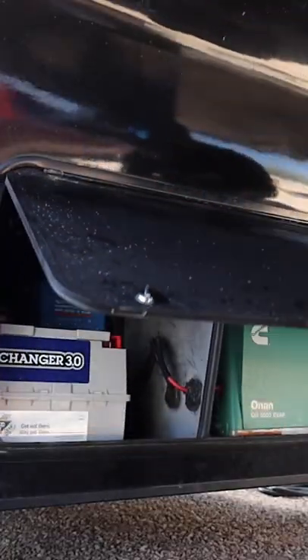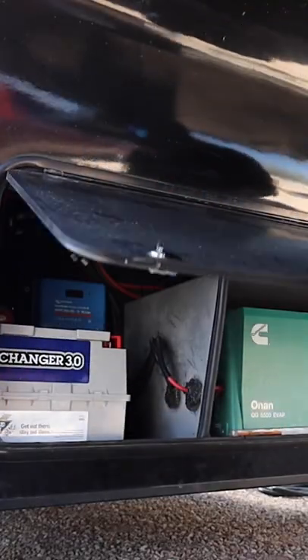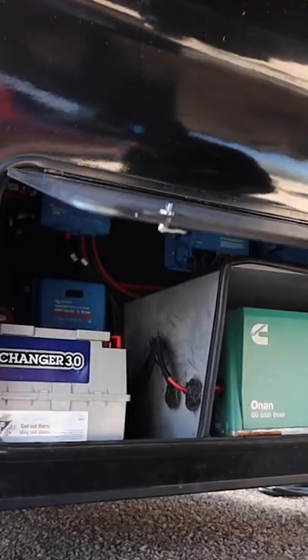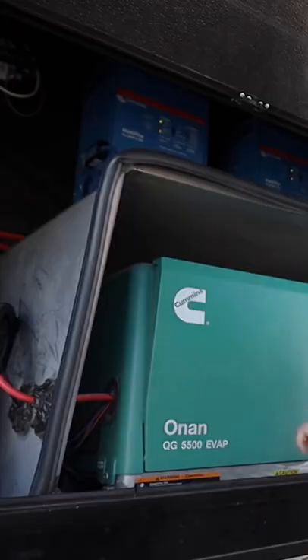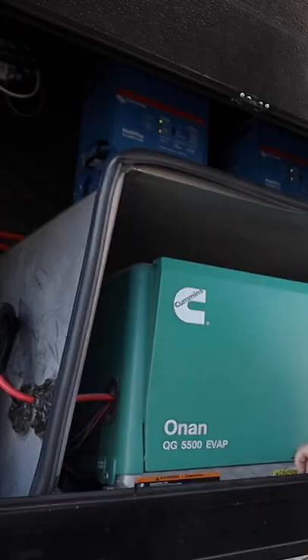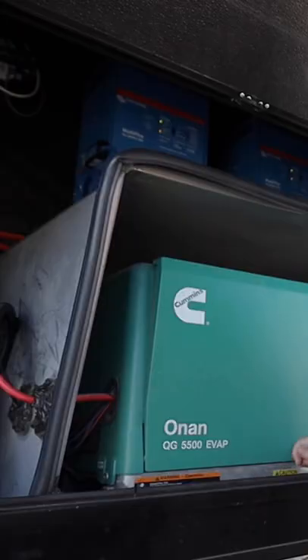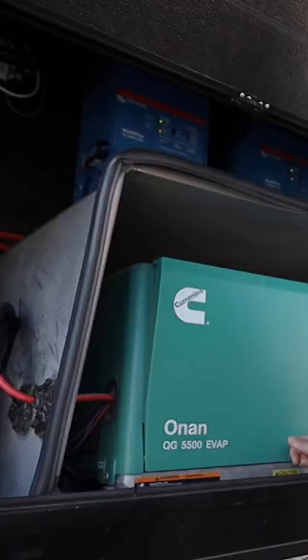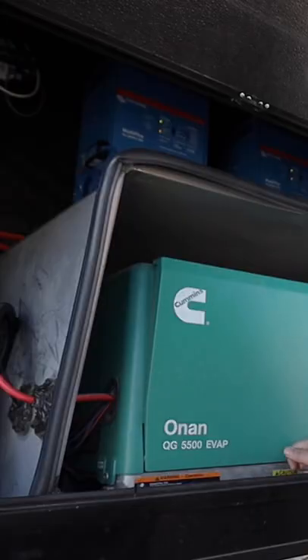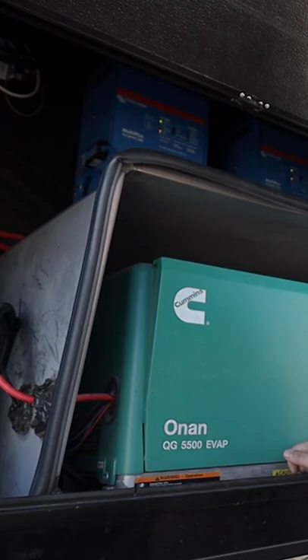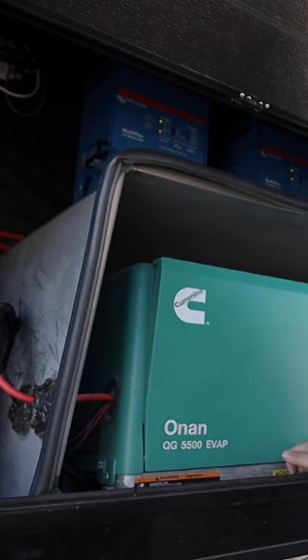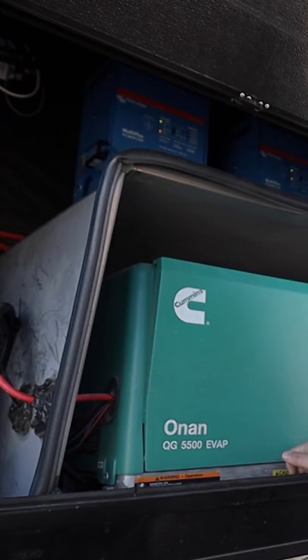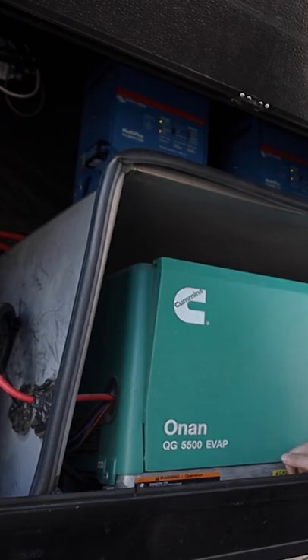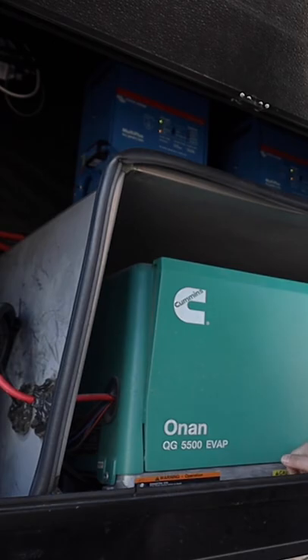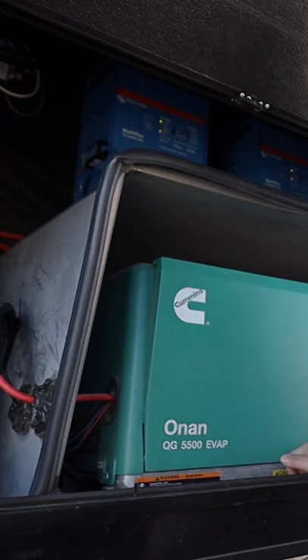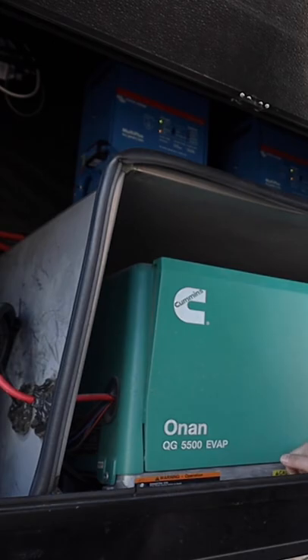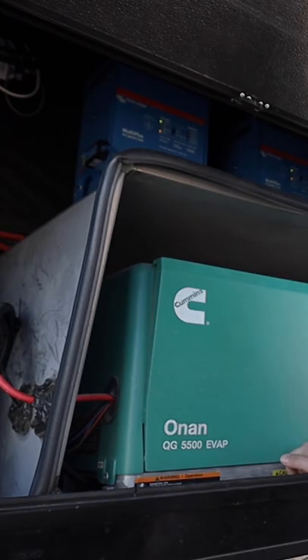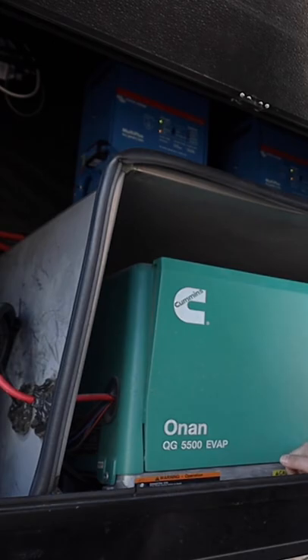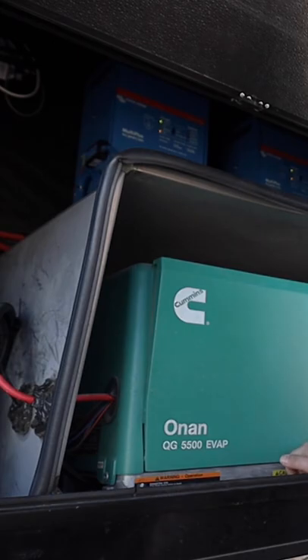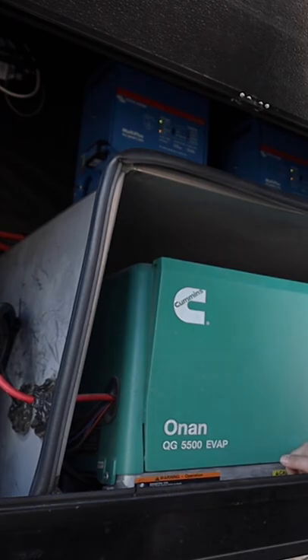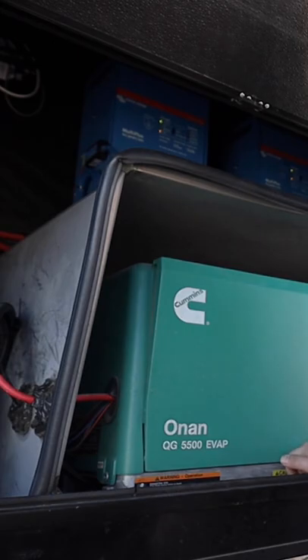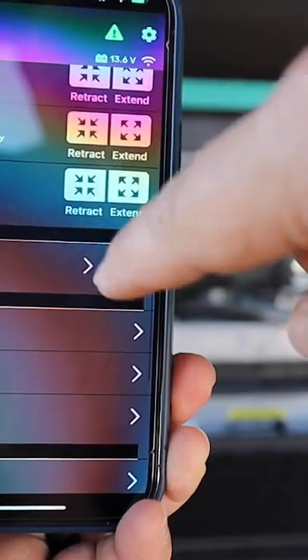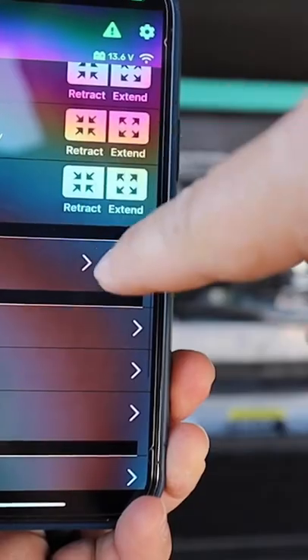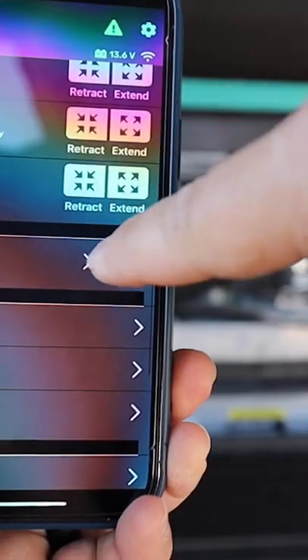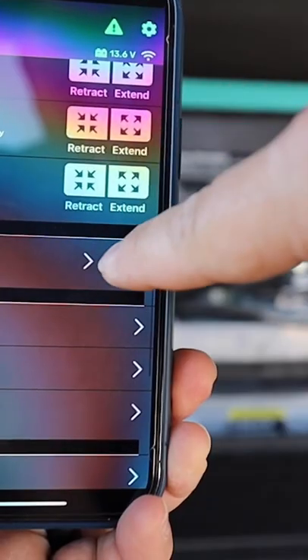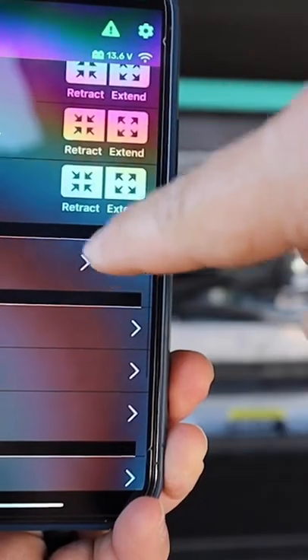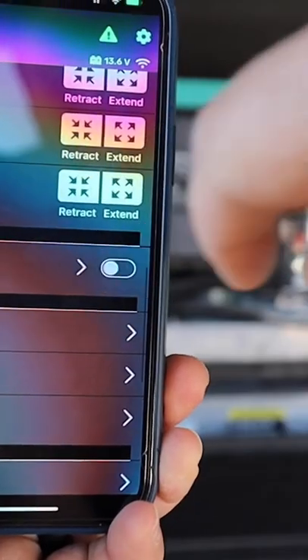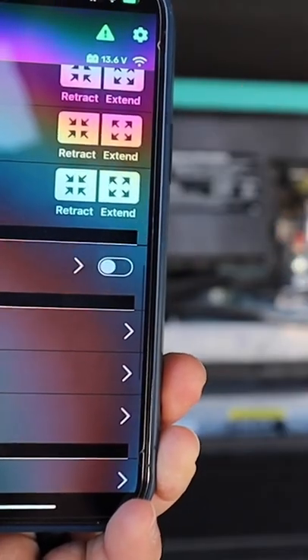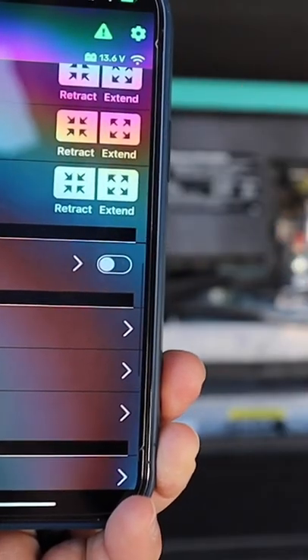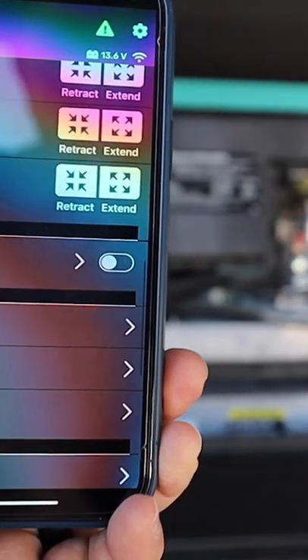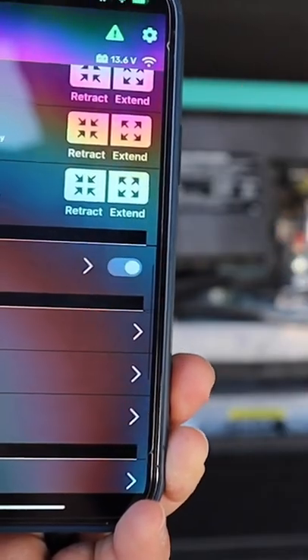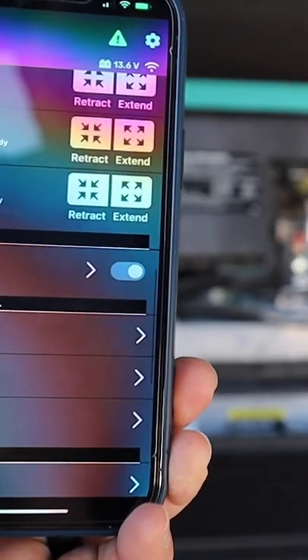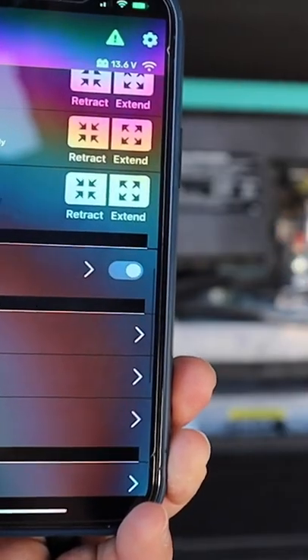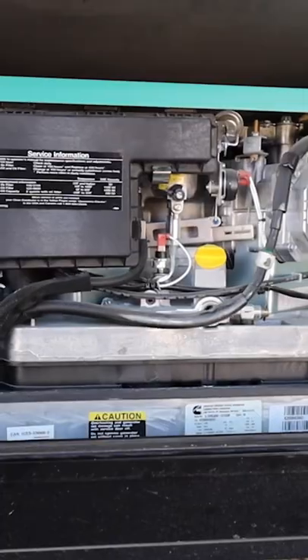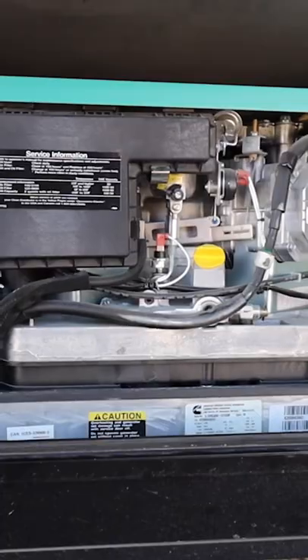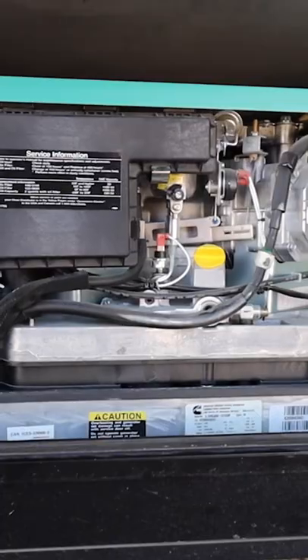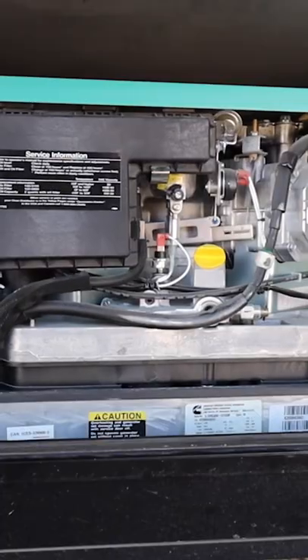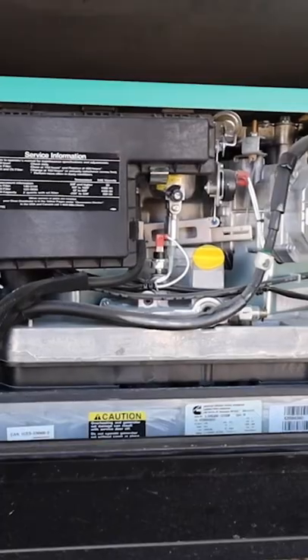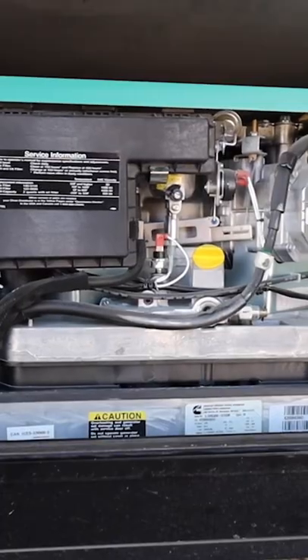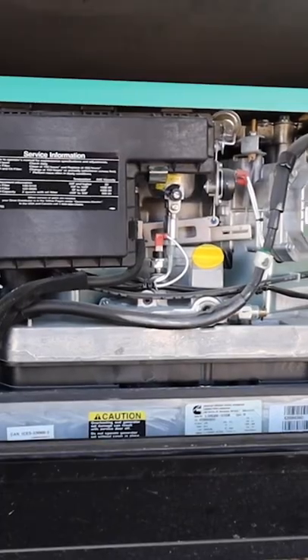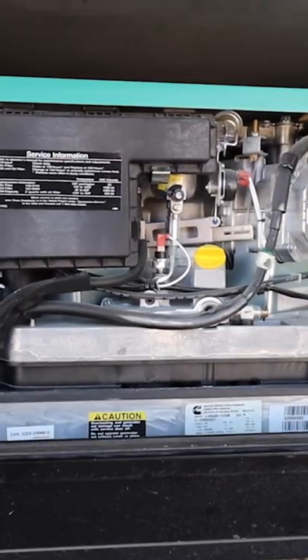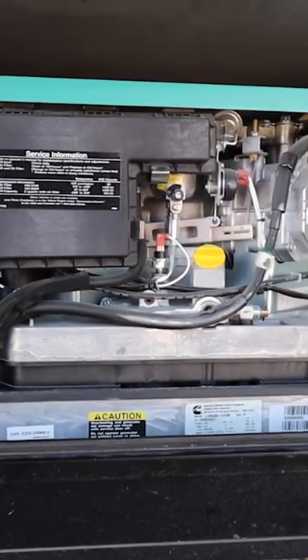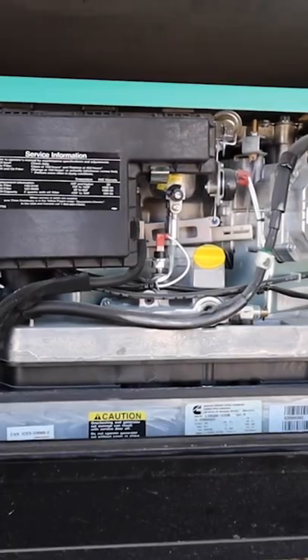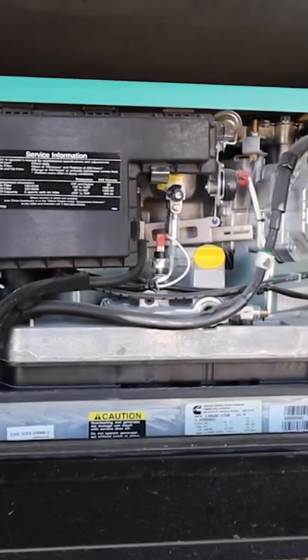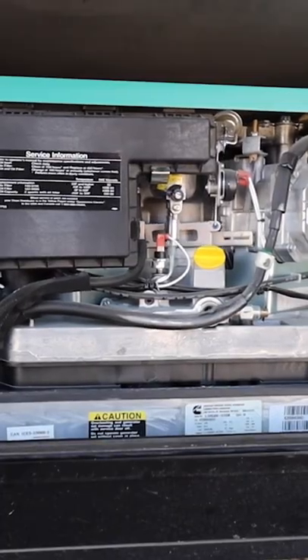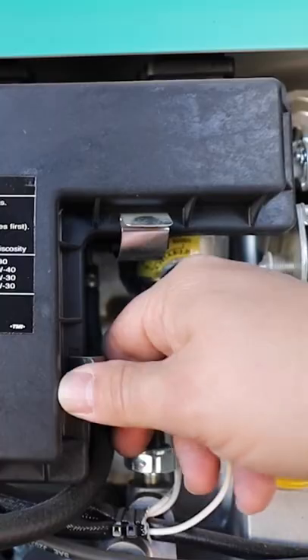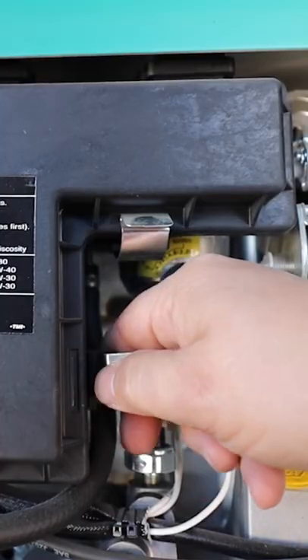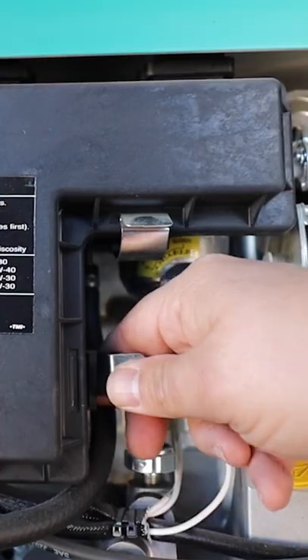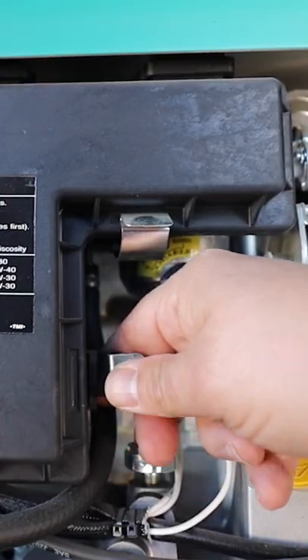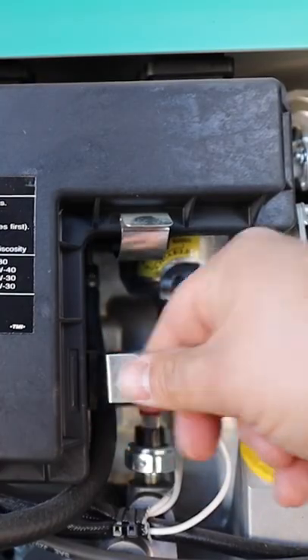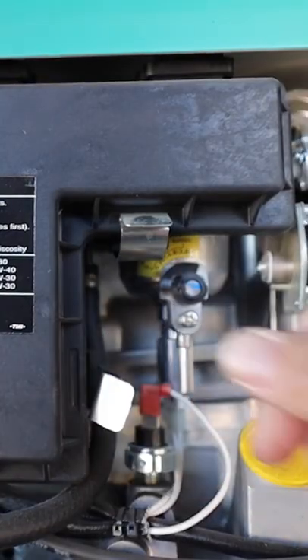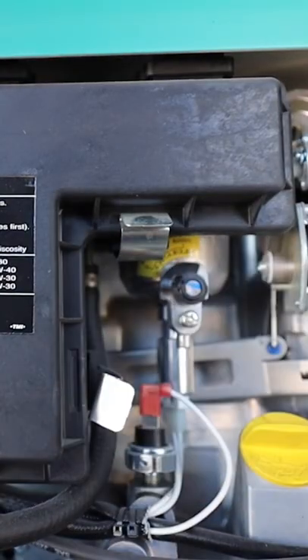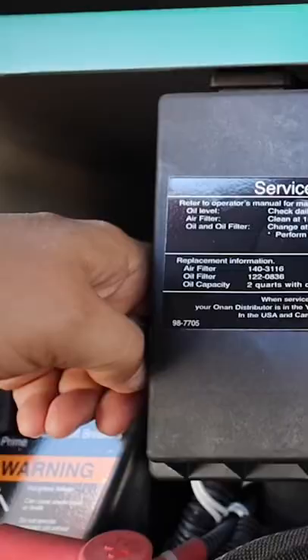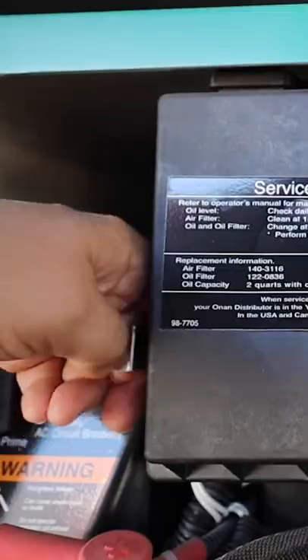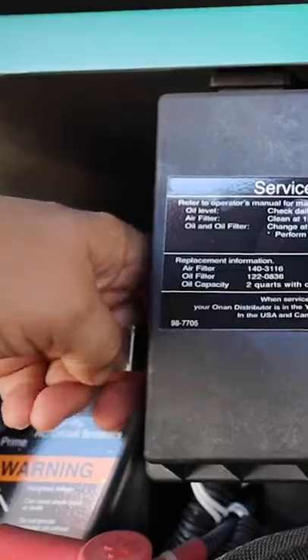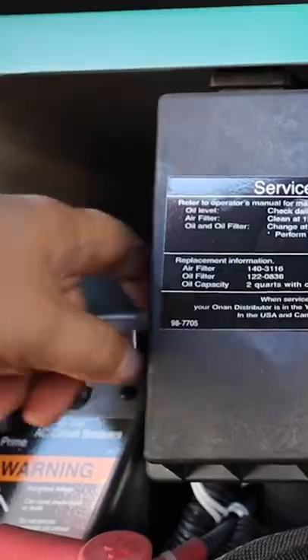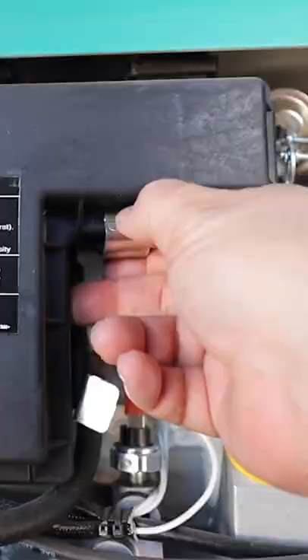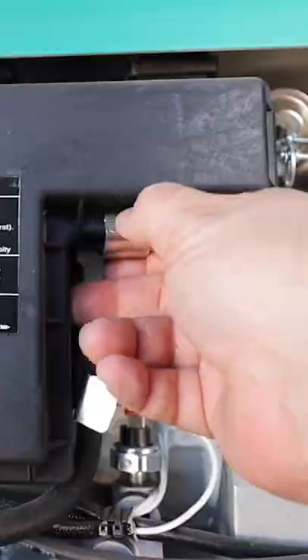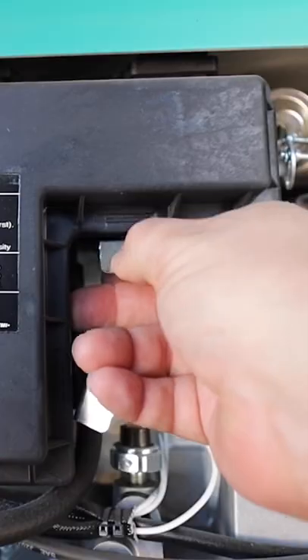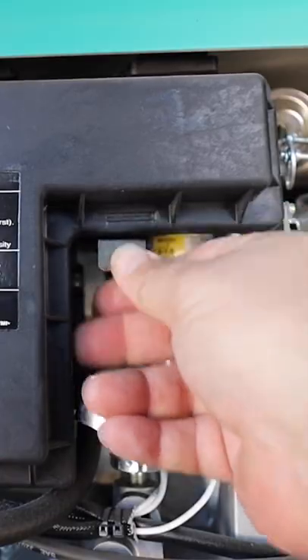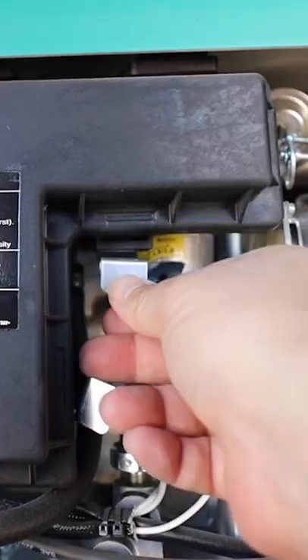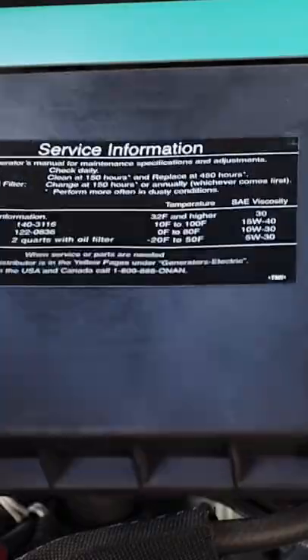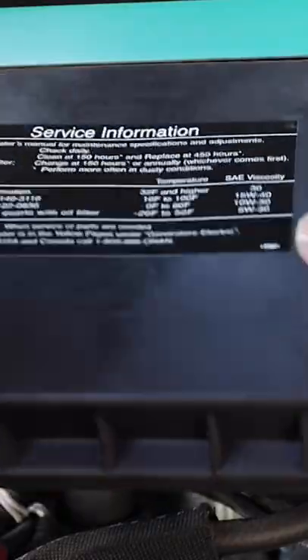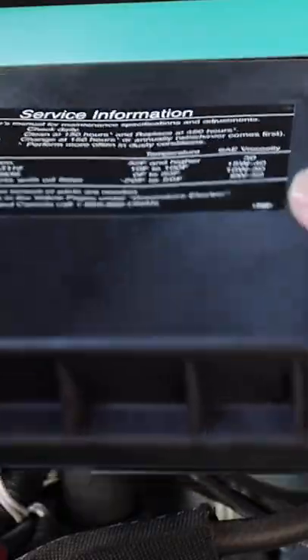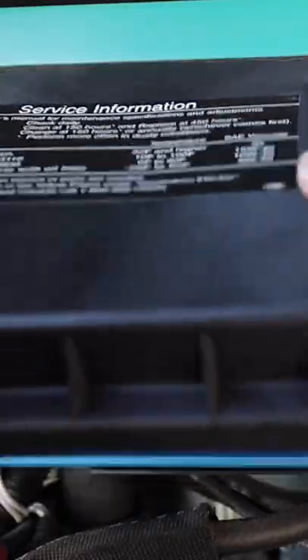Start this up and let it run for about five minutes. Then change the air filter.